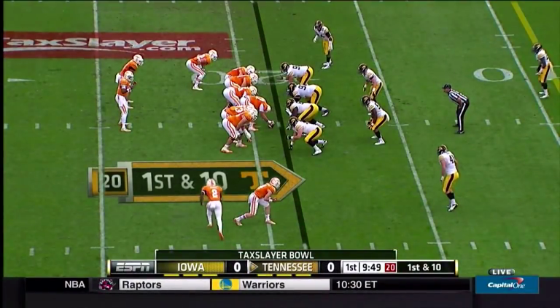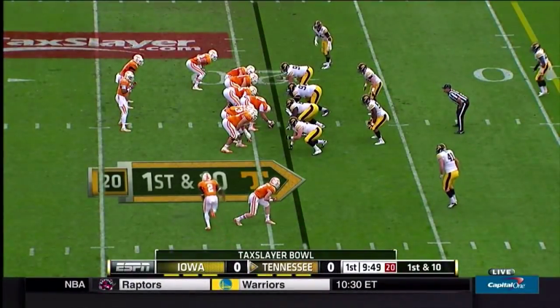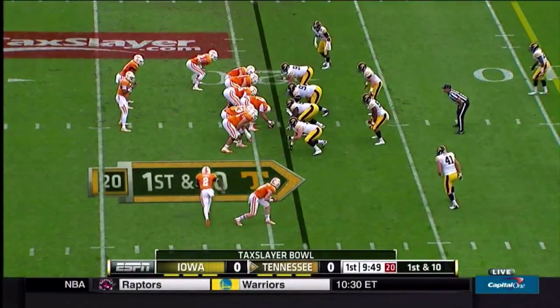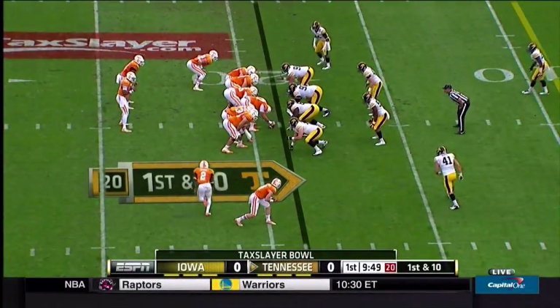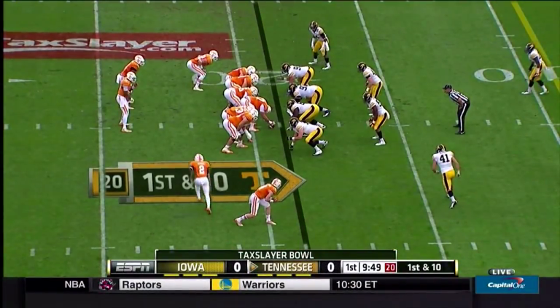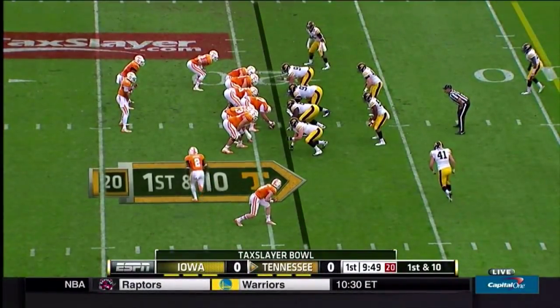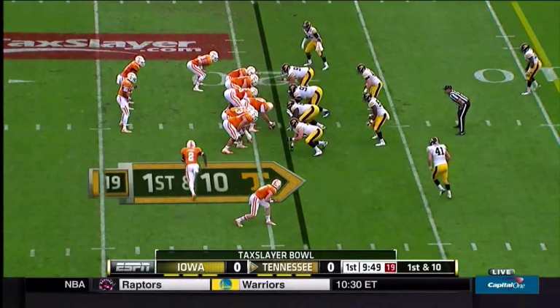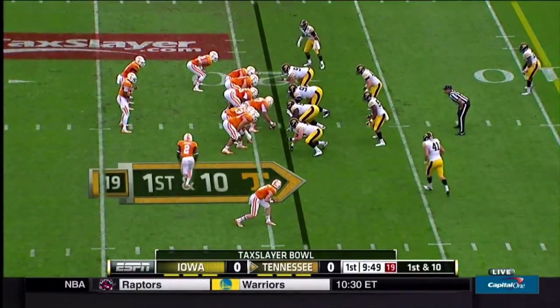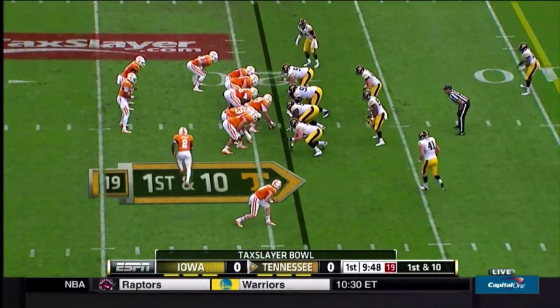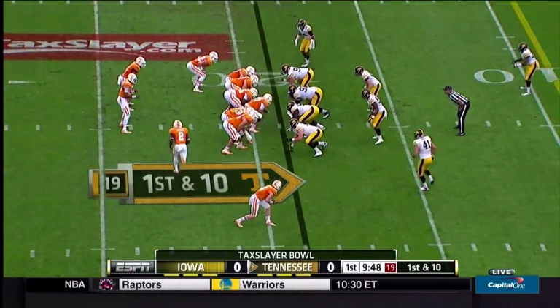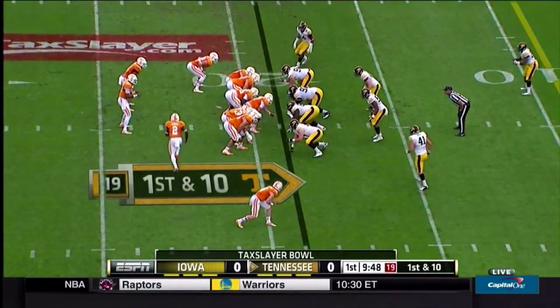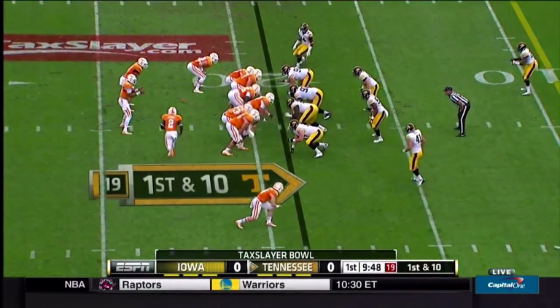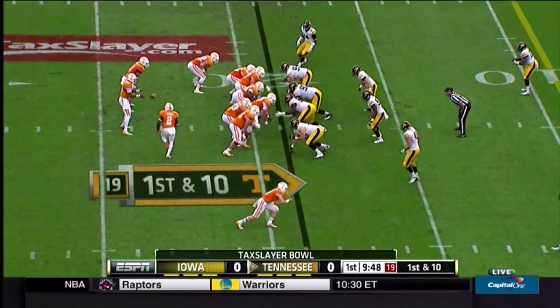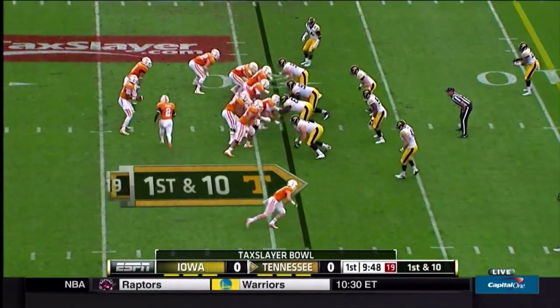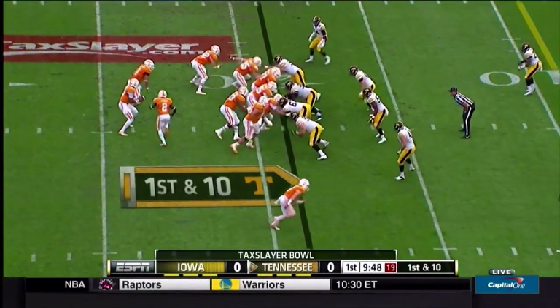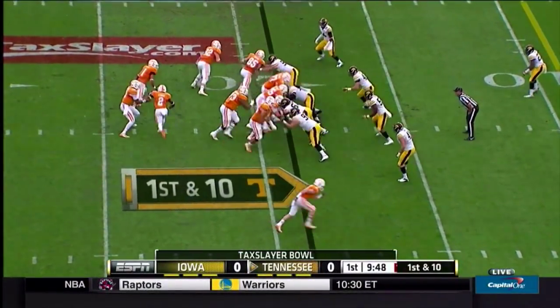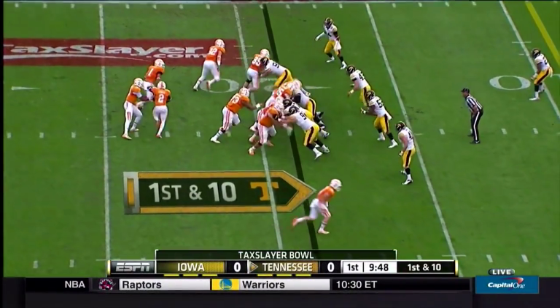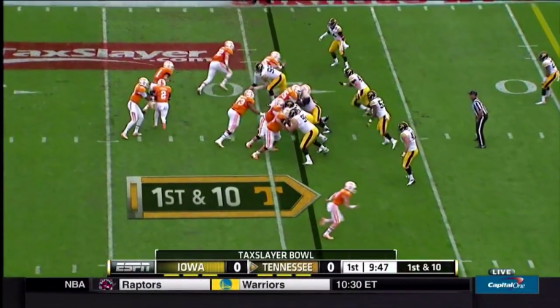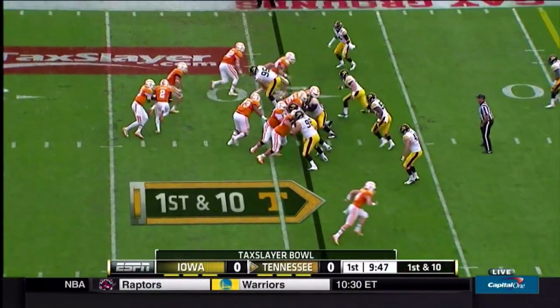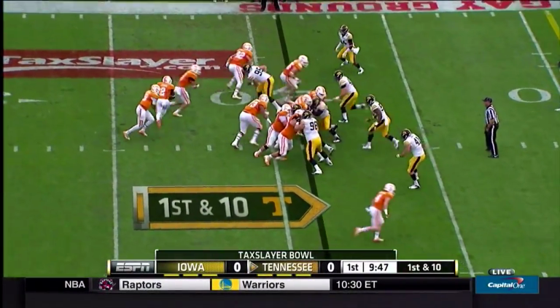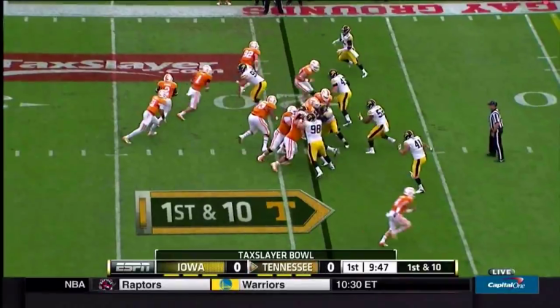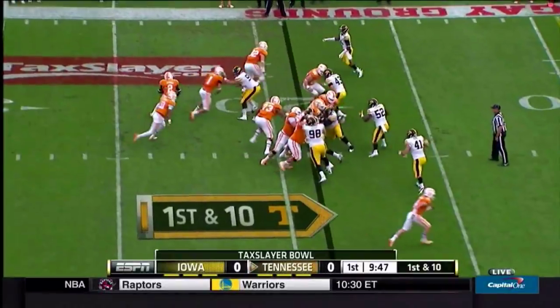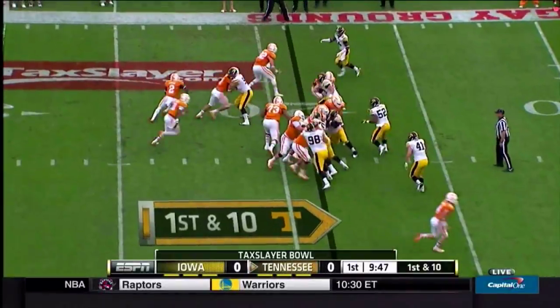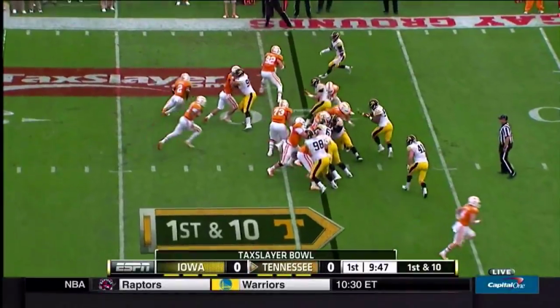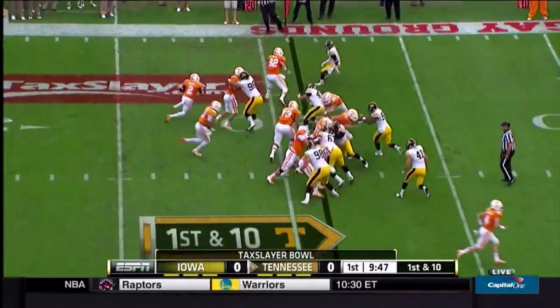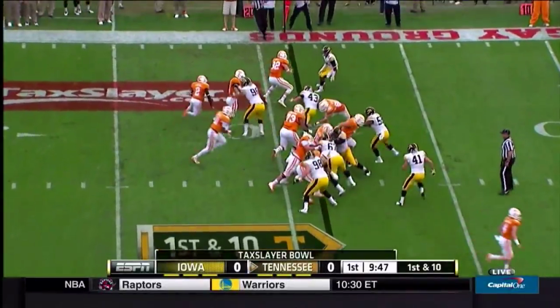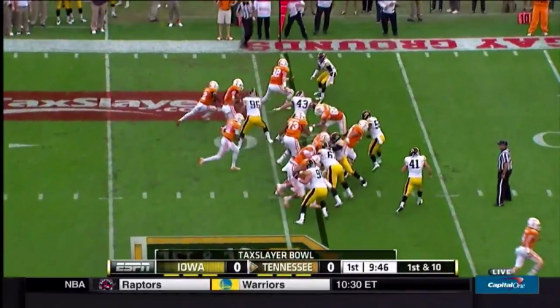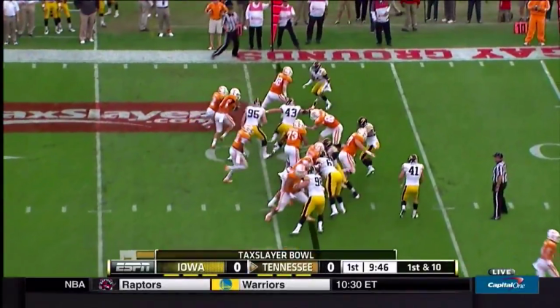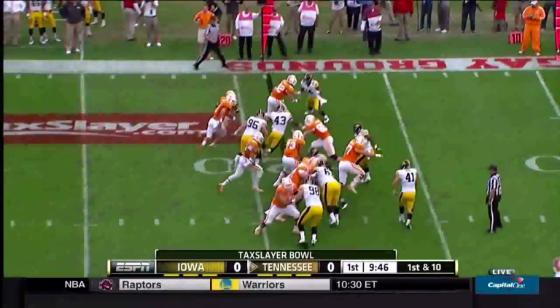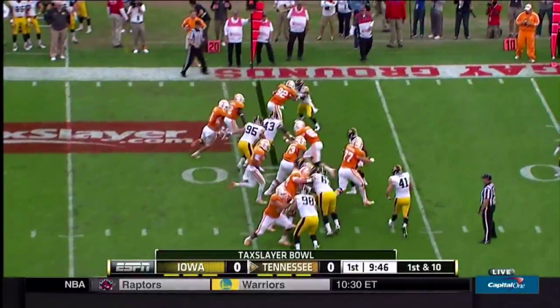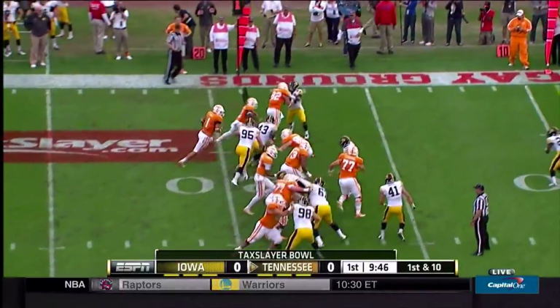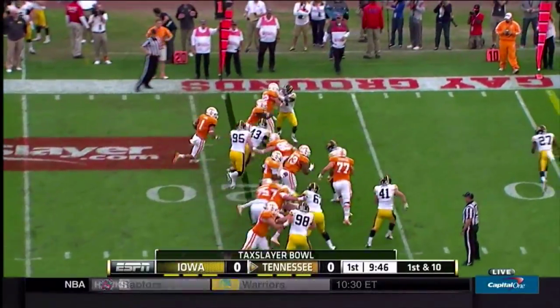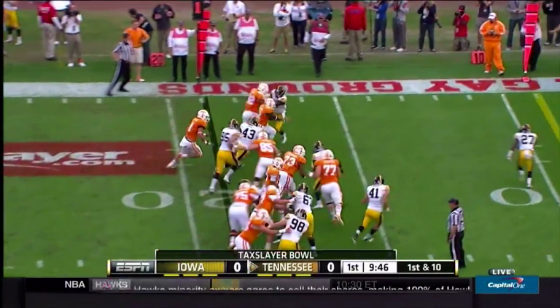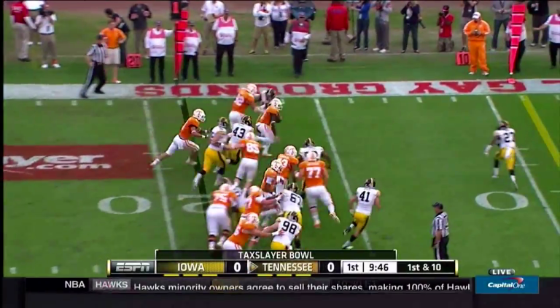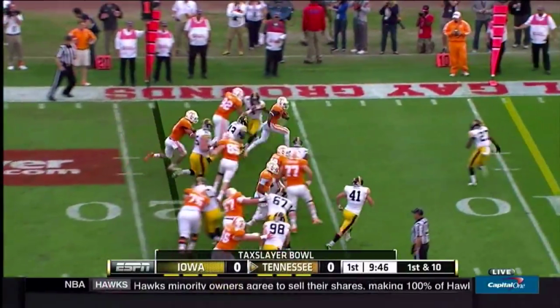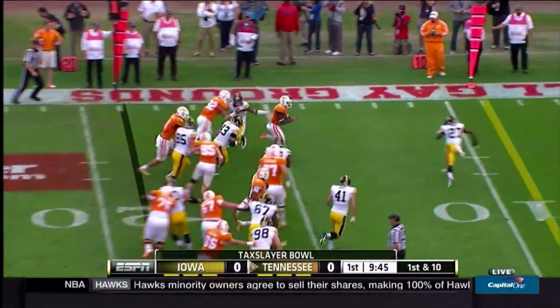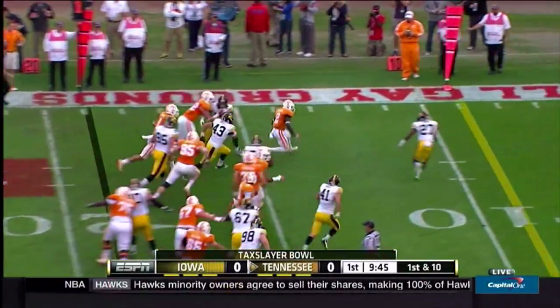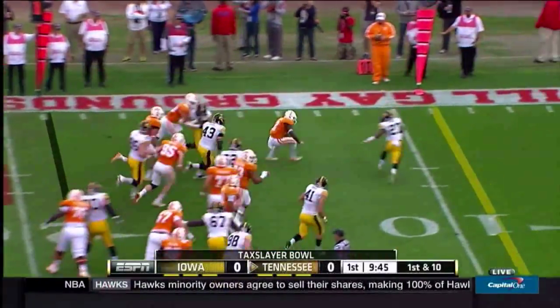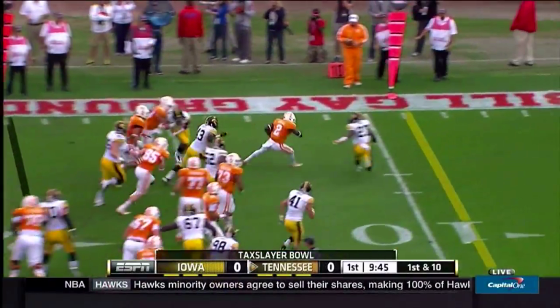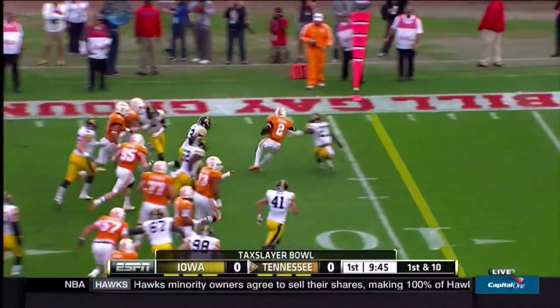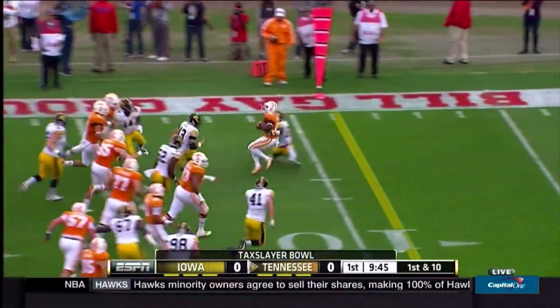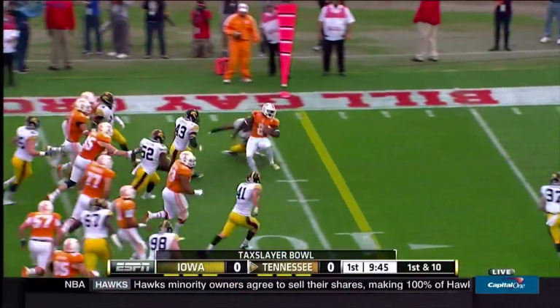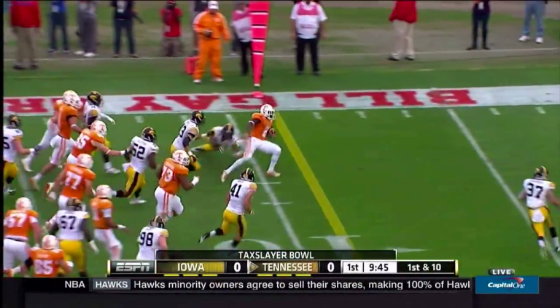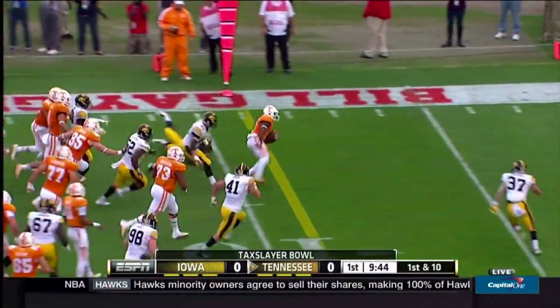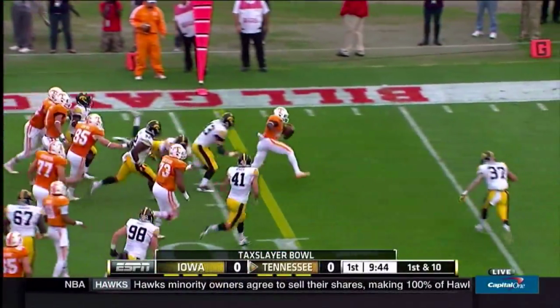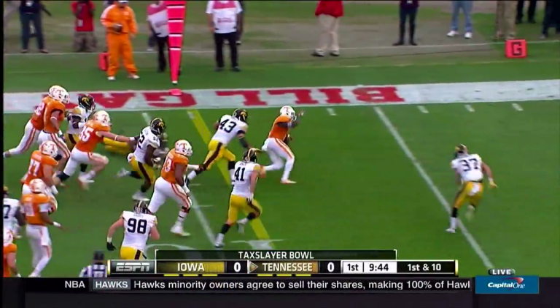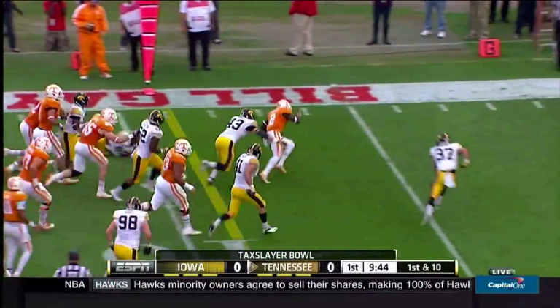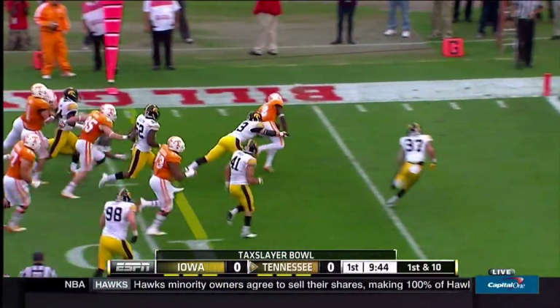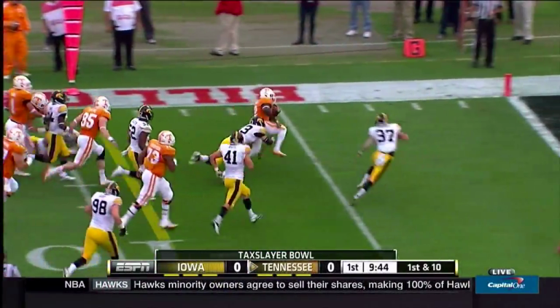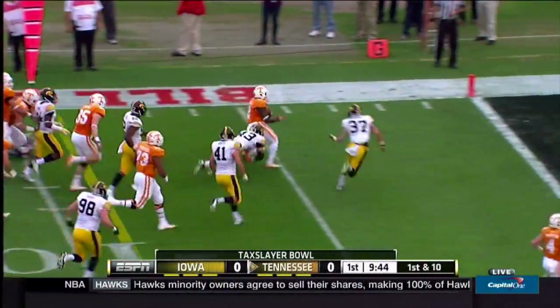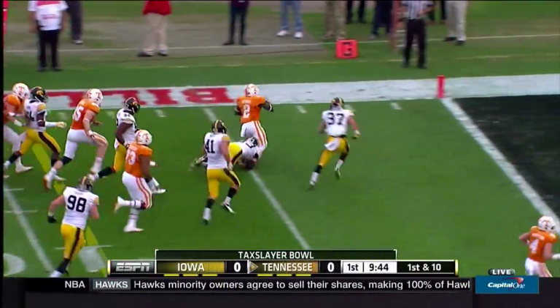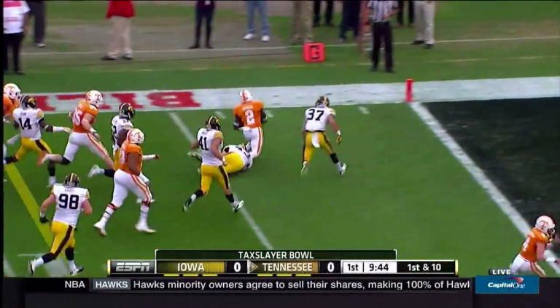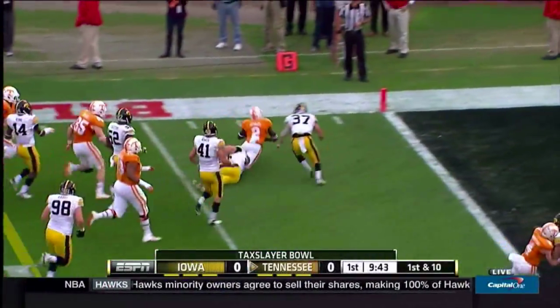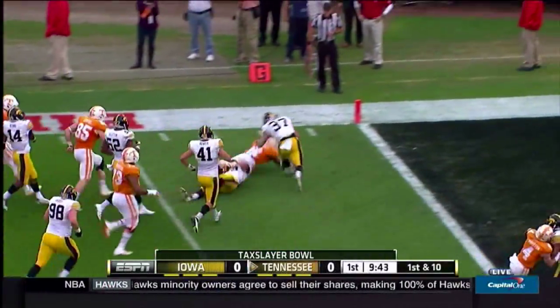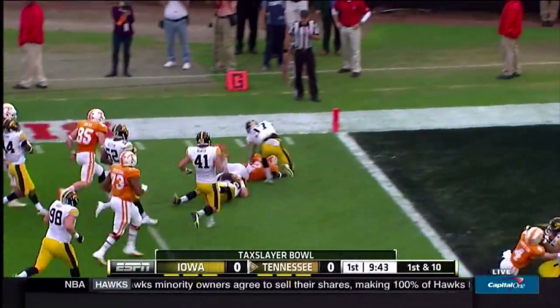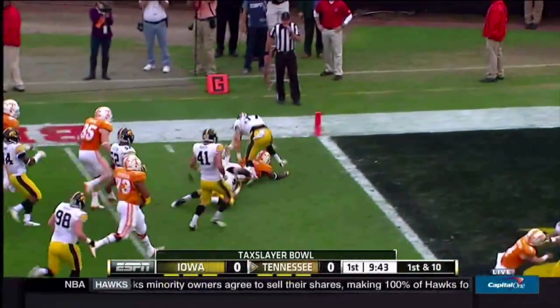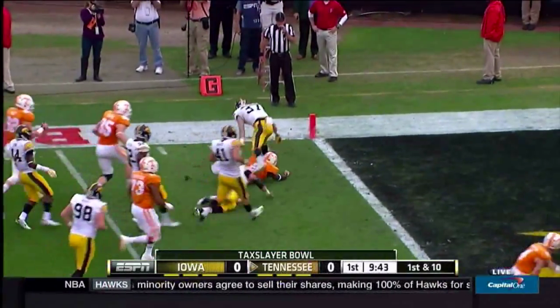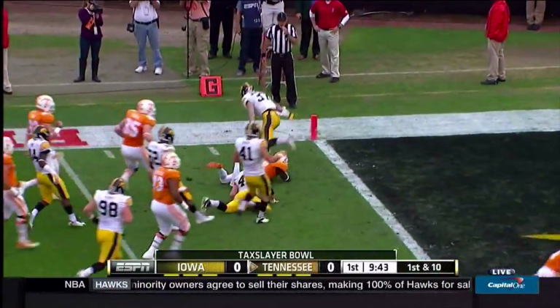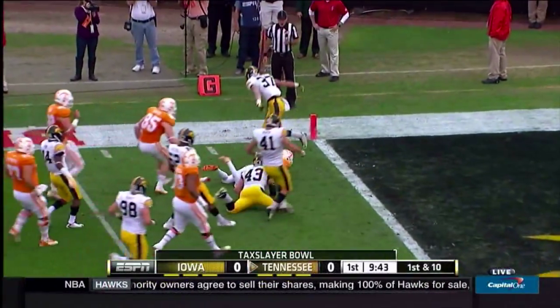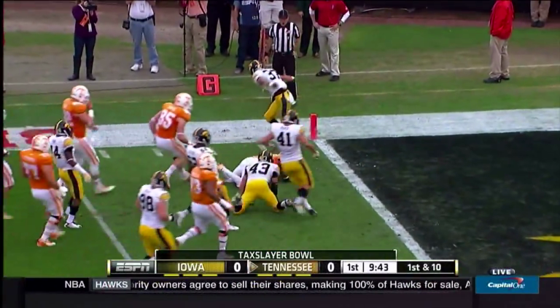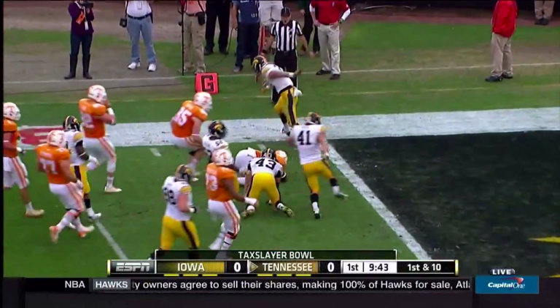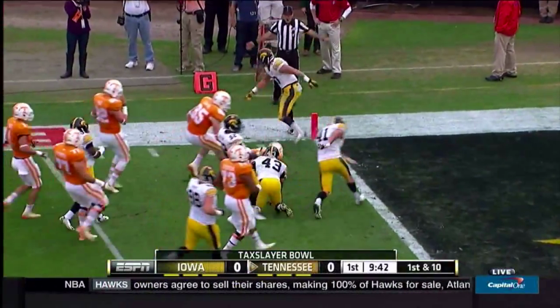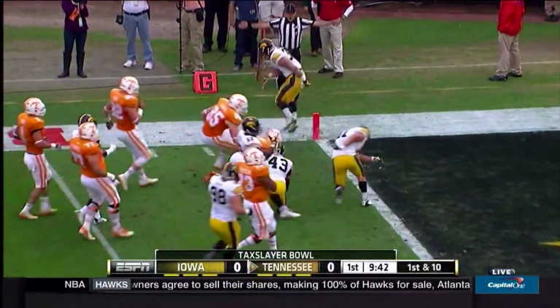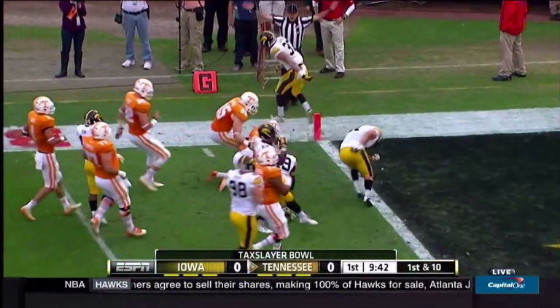First down, Tennessee at the 19. Pig Howard in motion, fly, swoop left side, gets to the 10, spins to the five, down to the three.